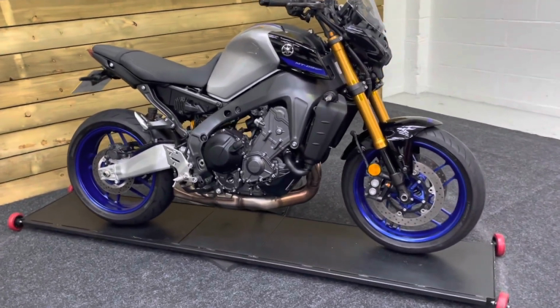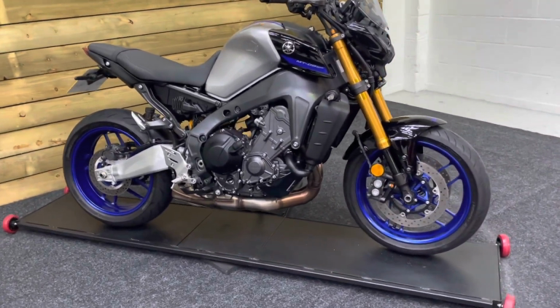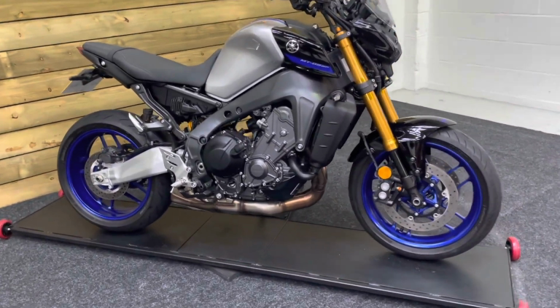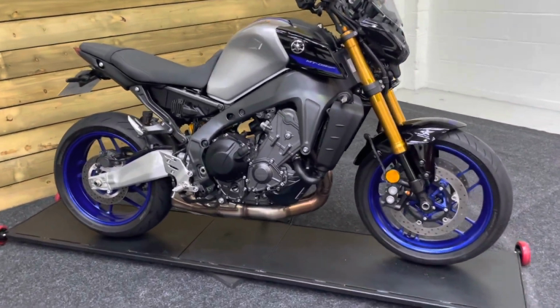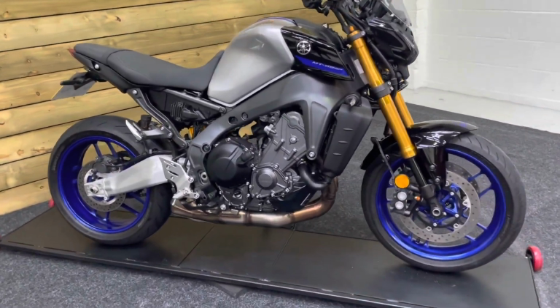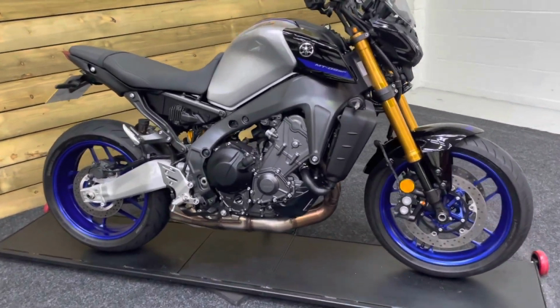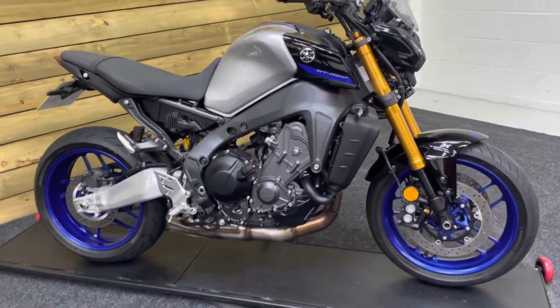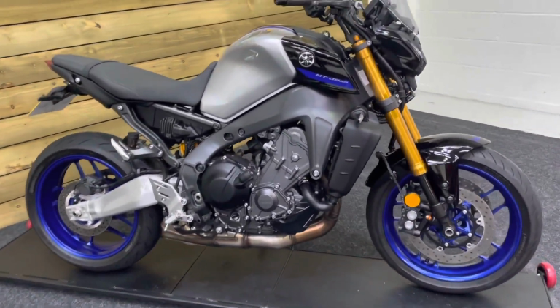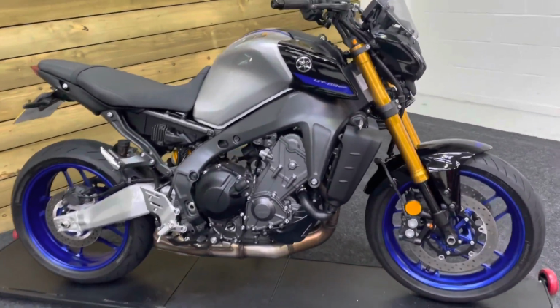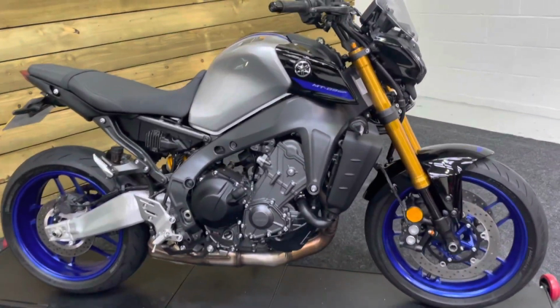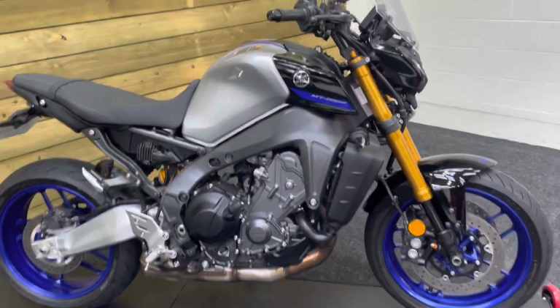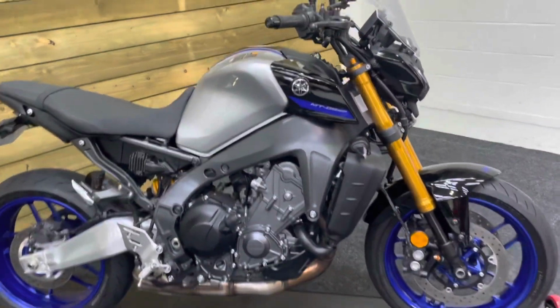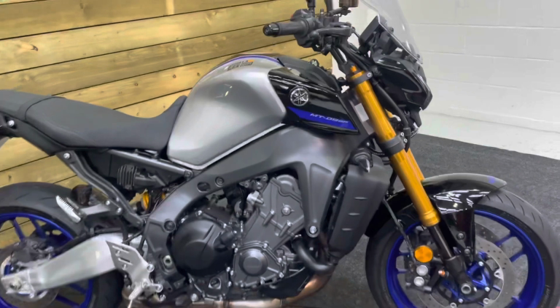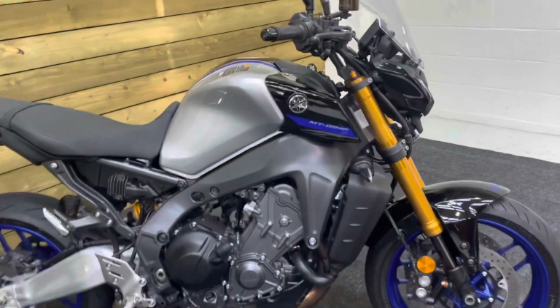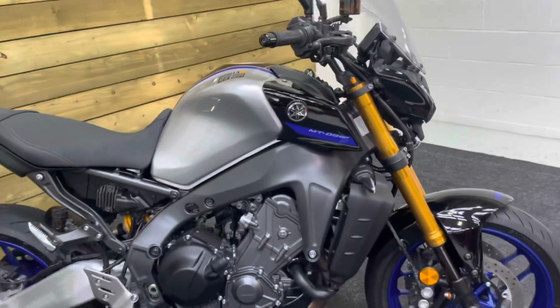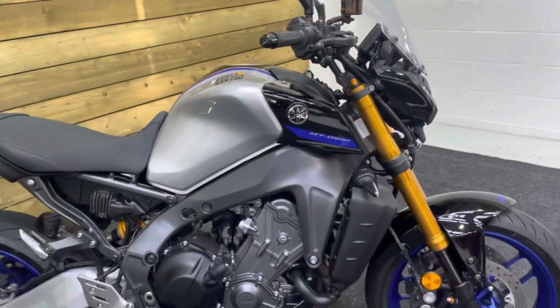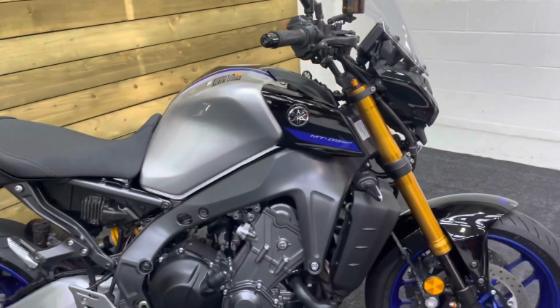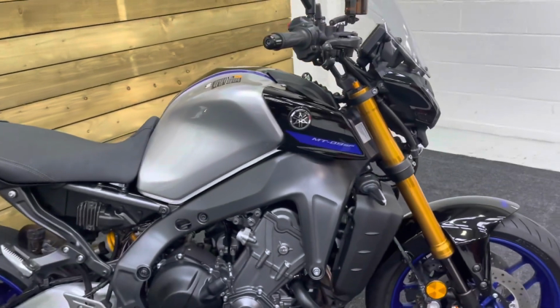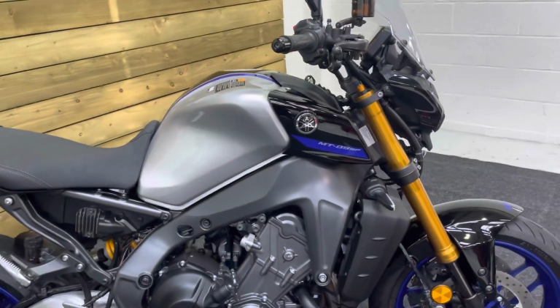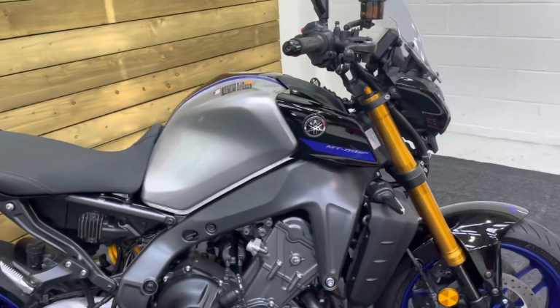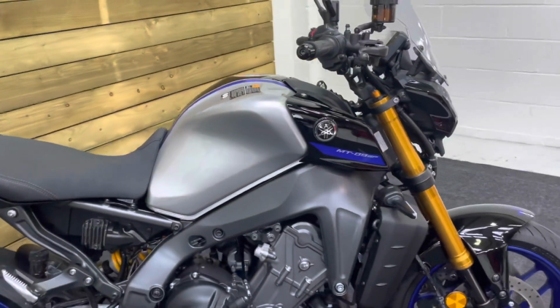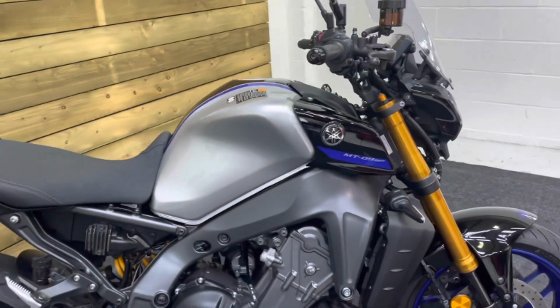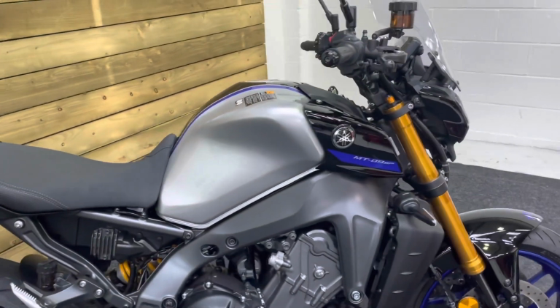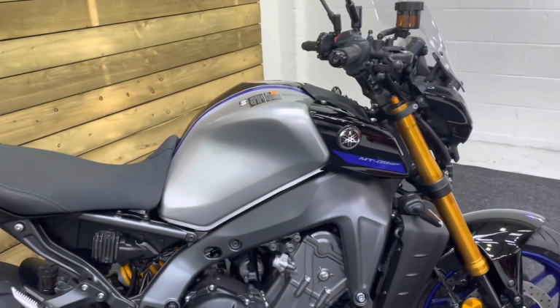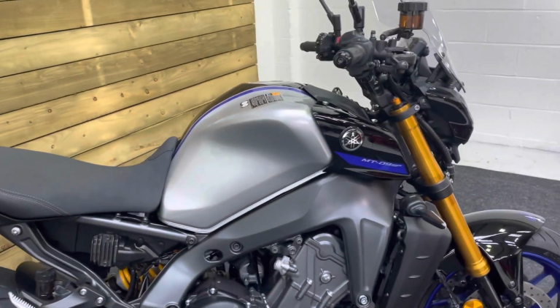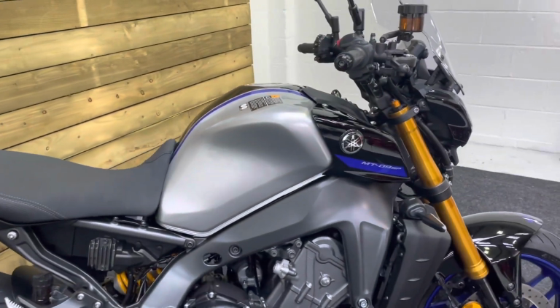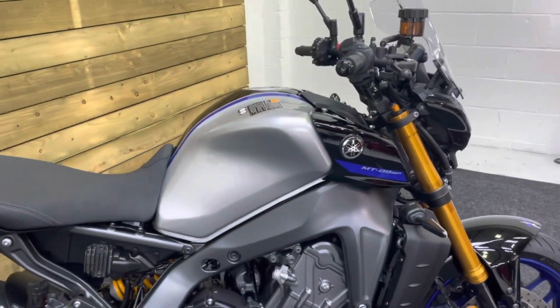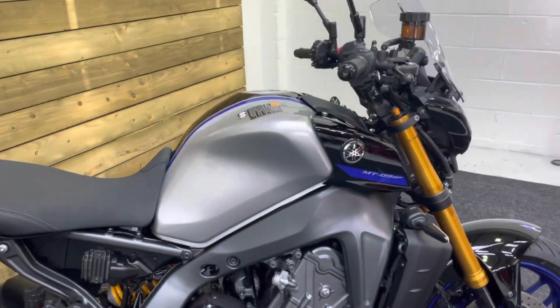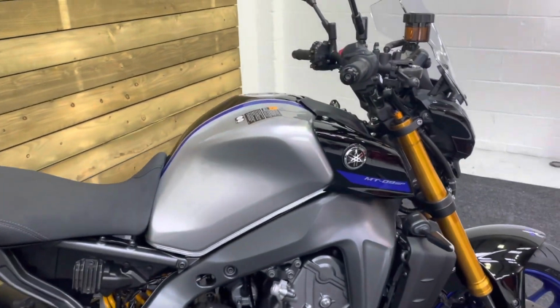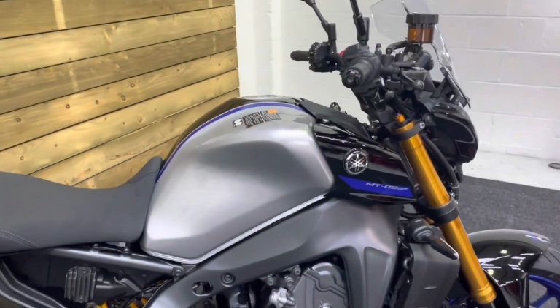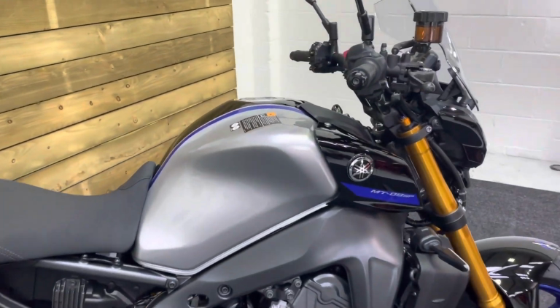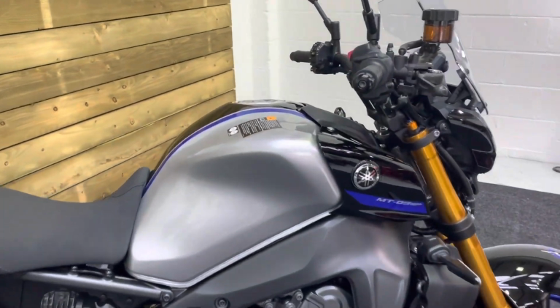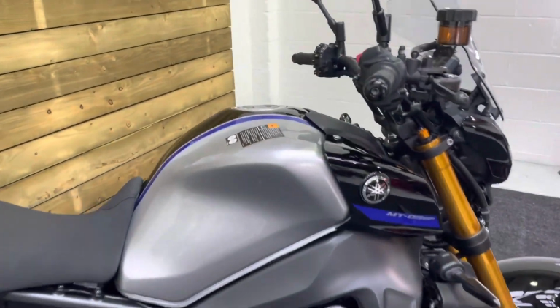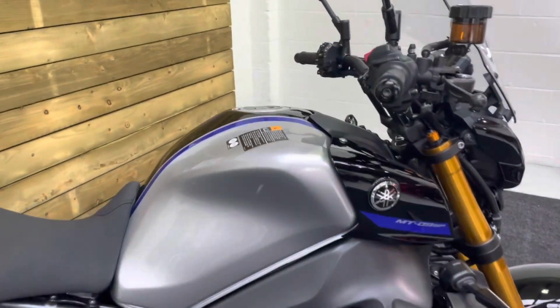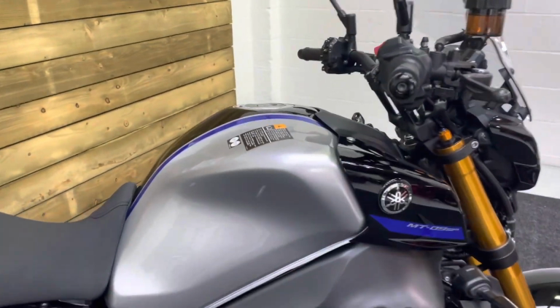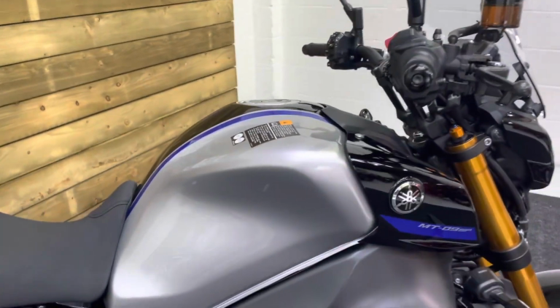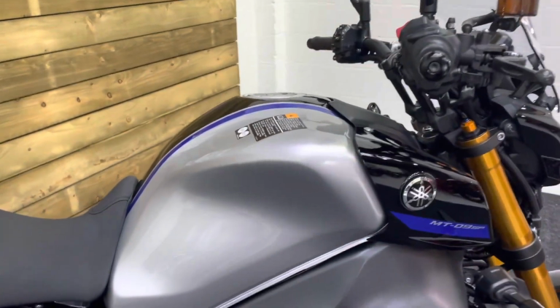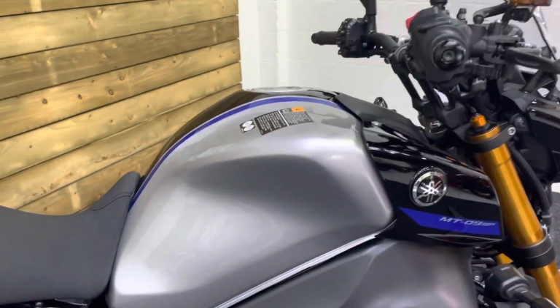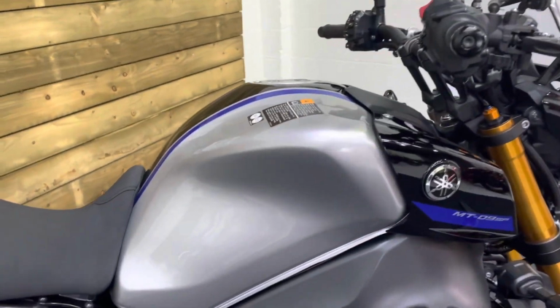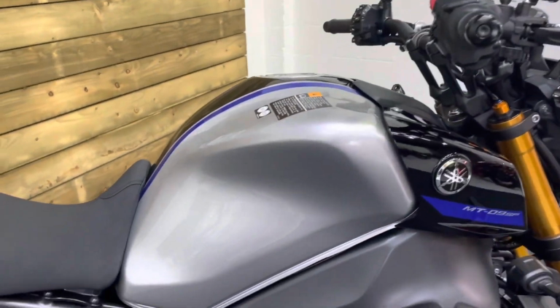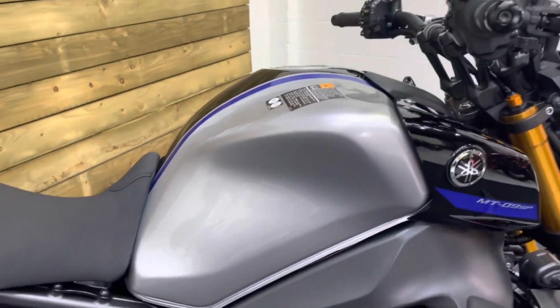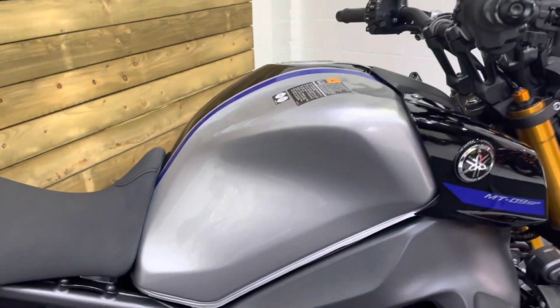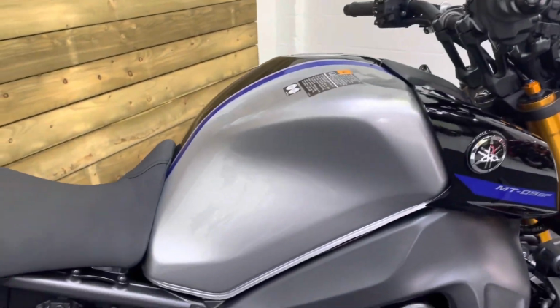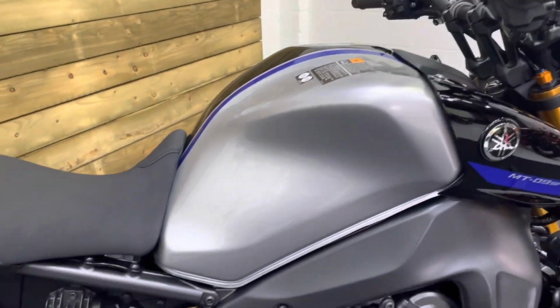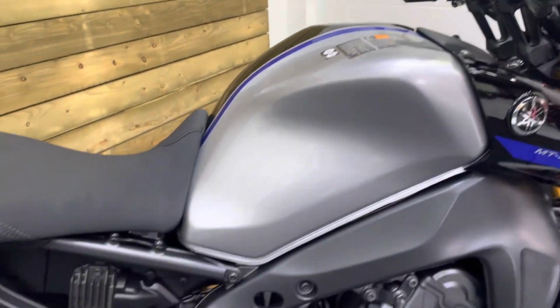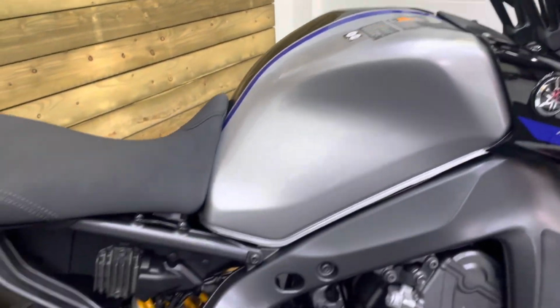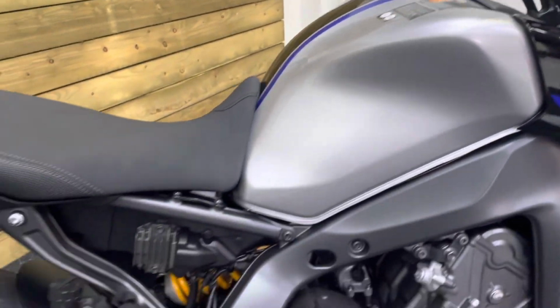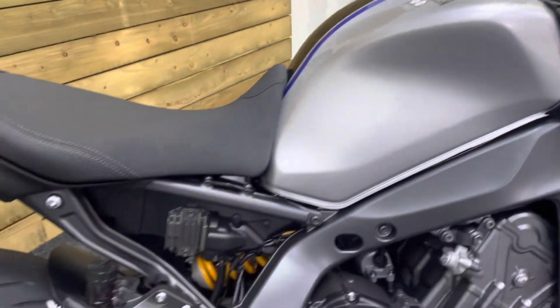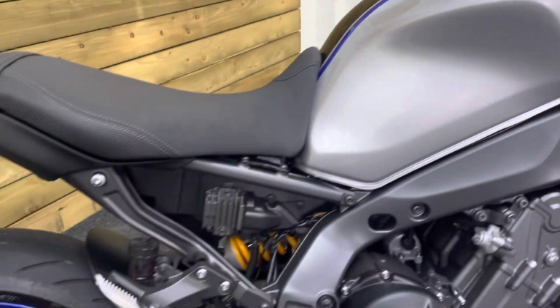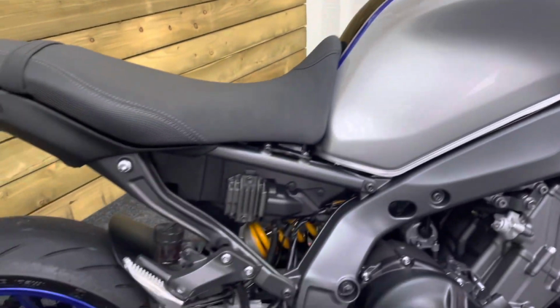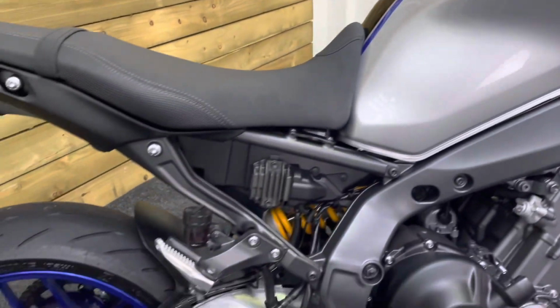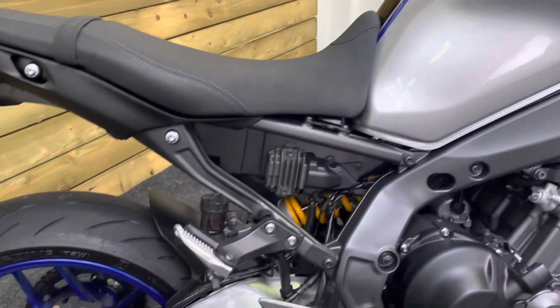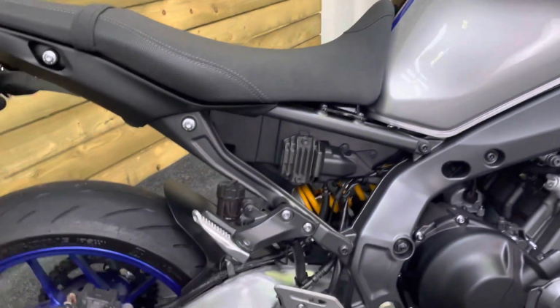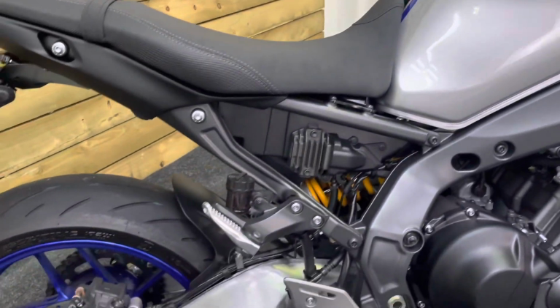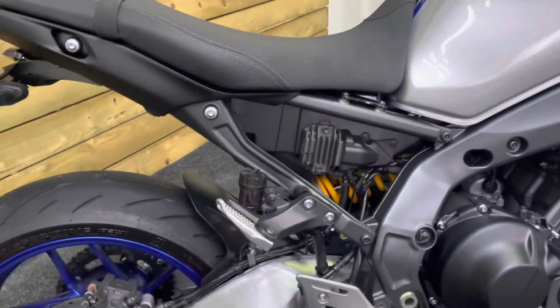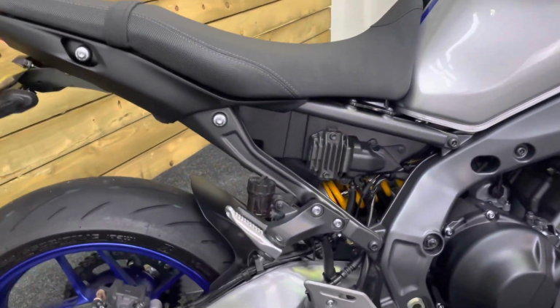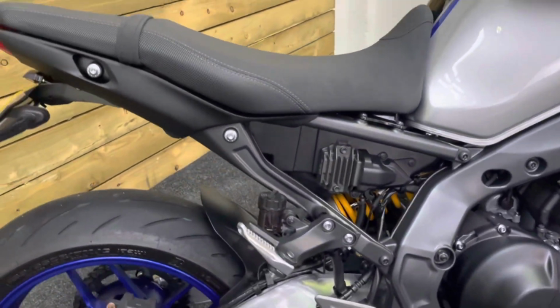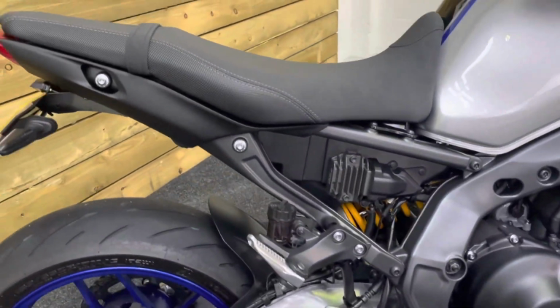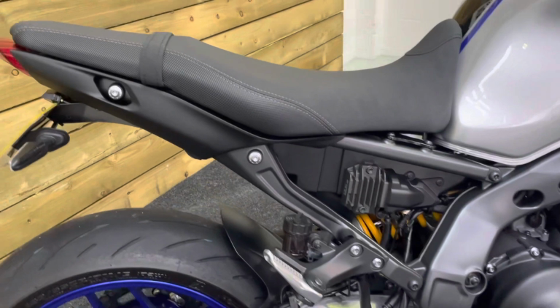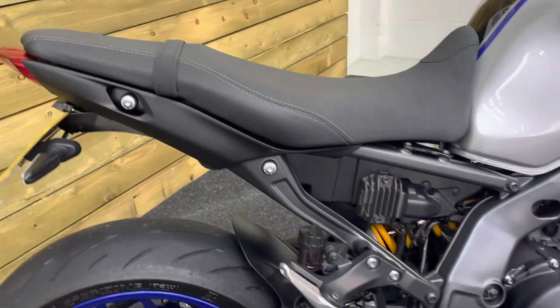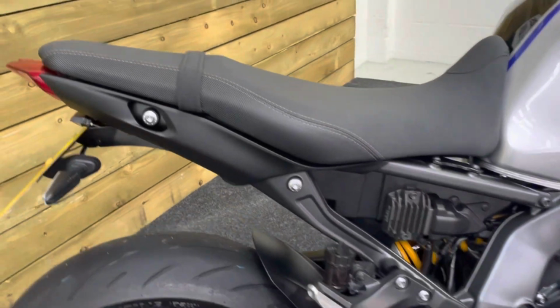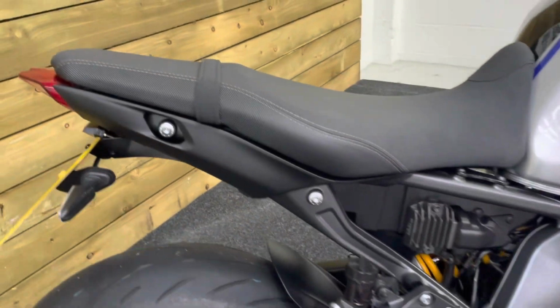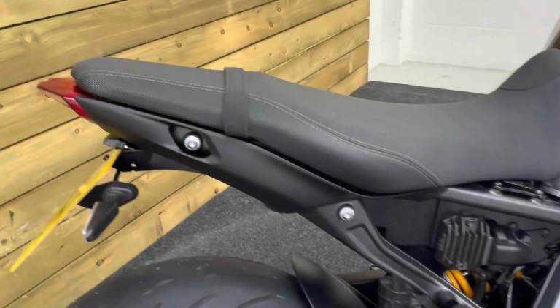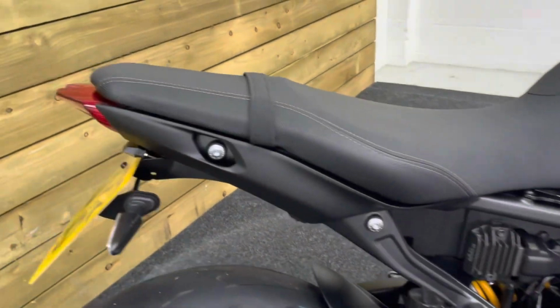As you can see, it comes in what I believe they call the tech black color scheme, though predominantly it's silver and the wheels are blue. It's a stunning looking bike.